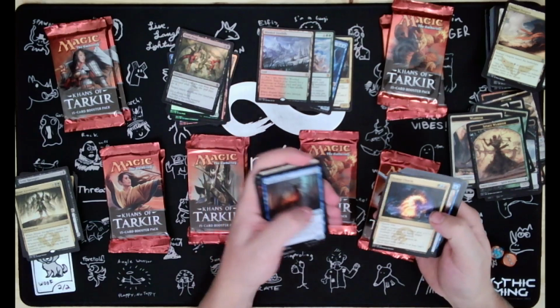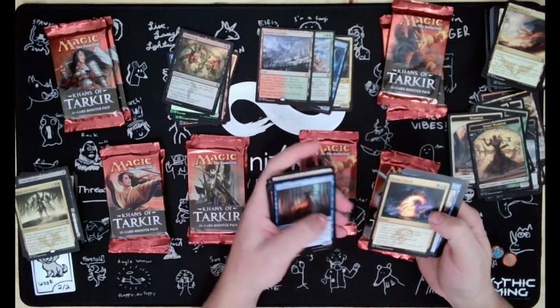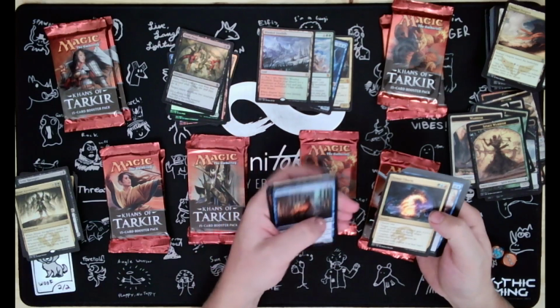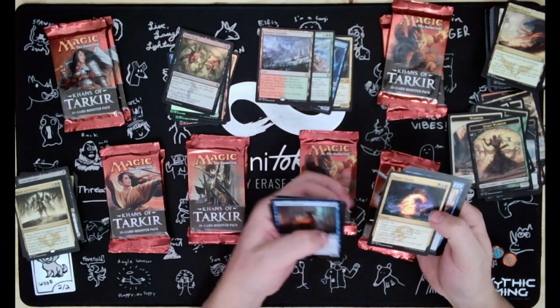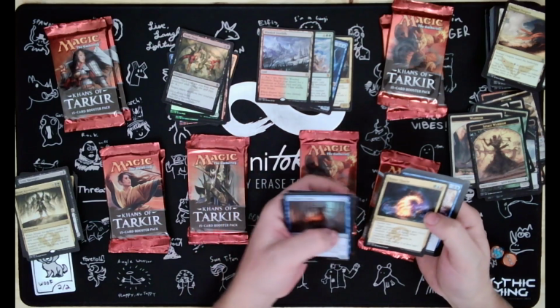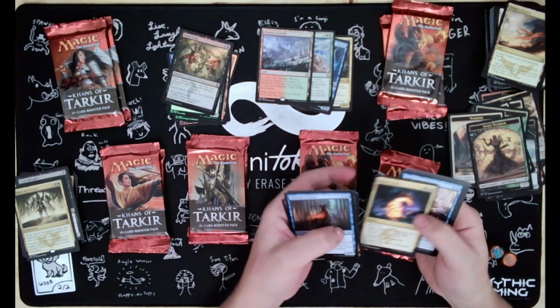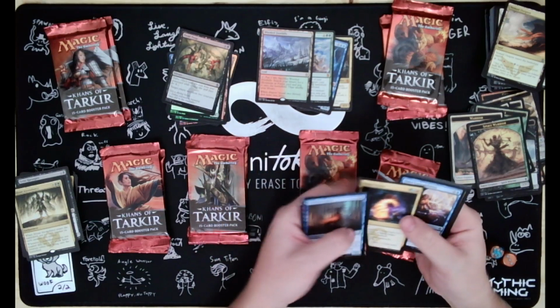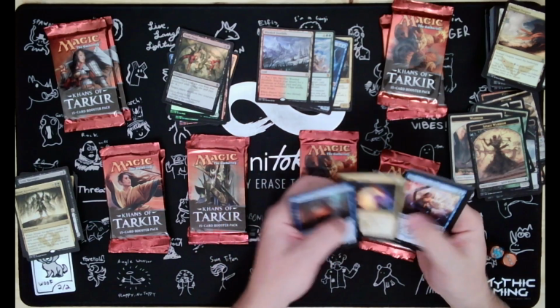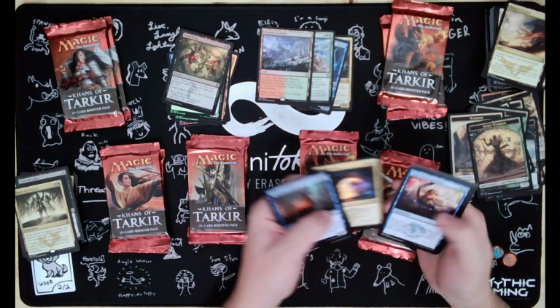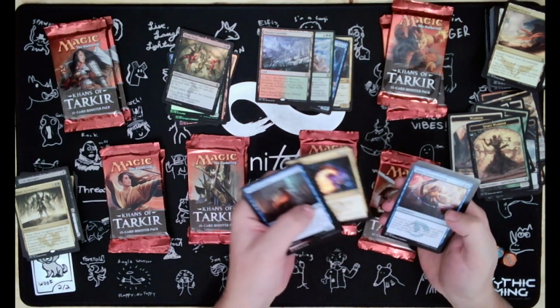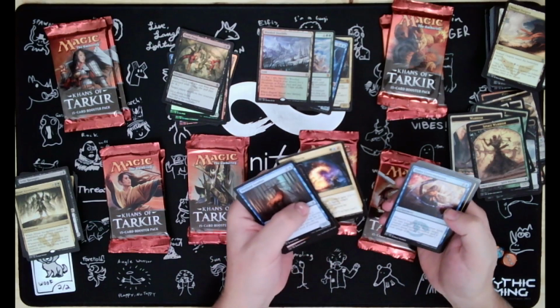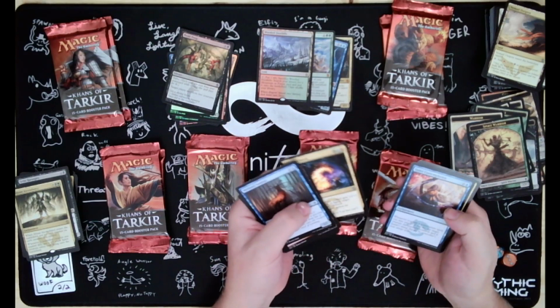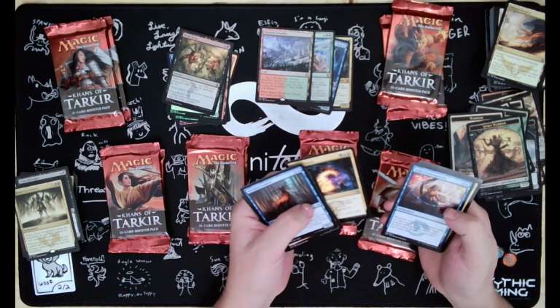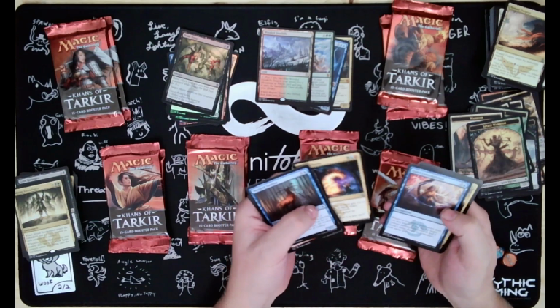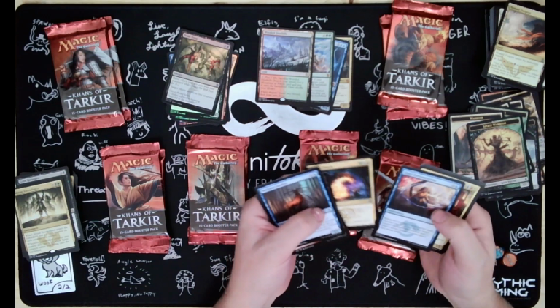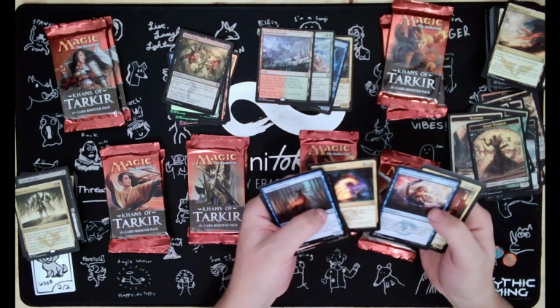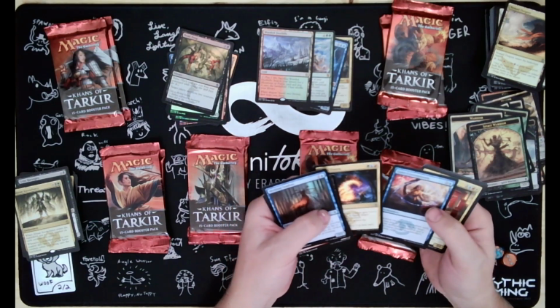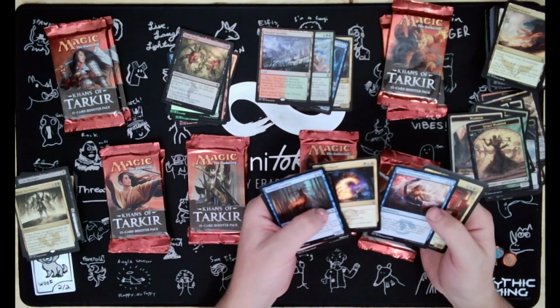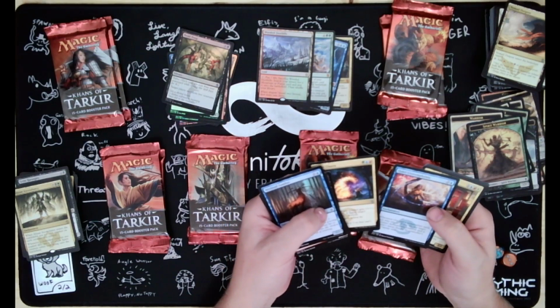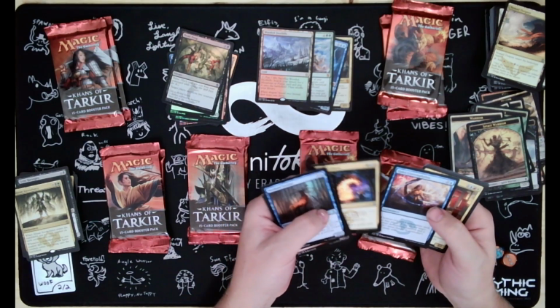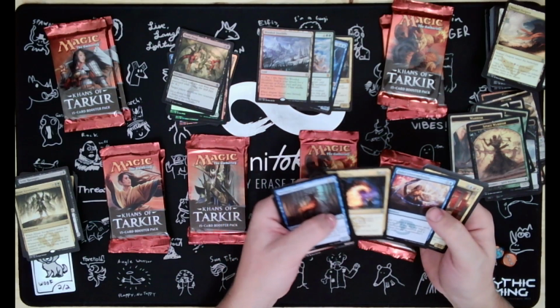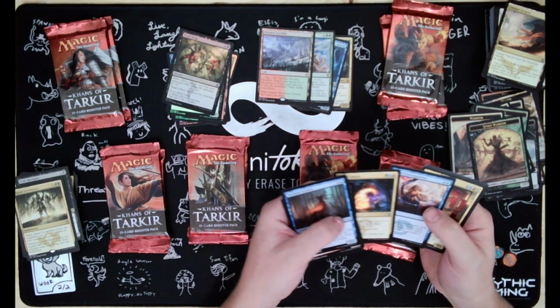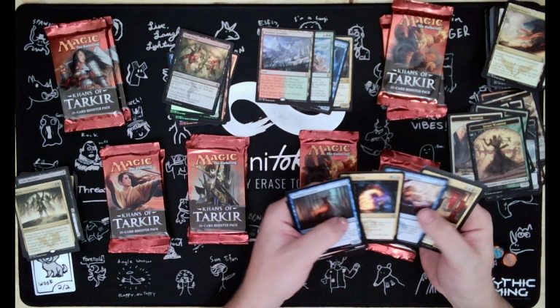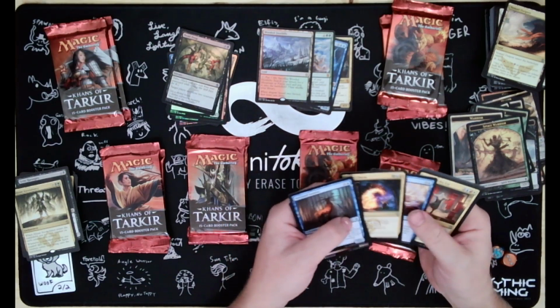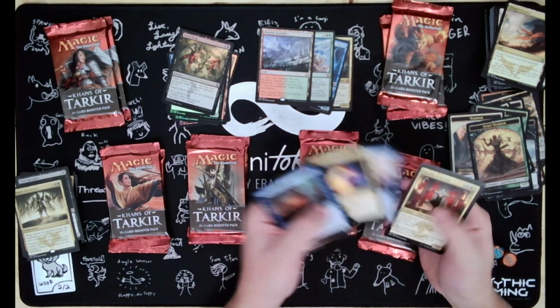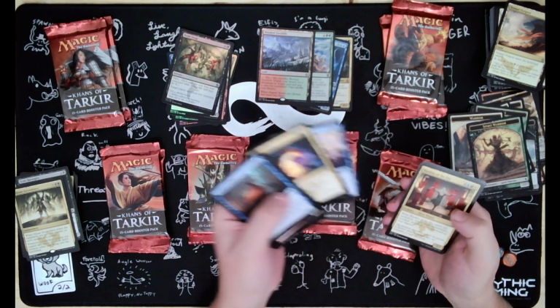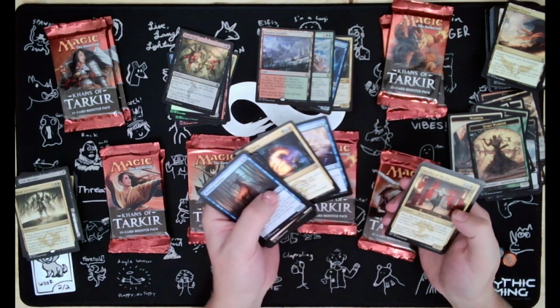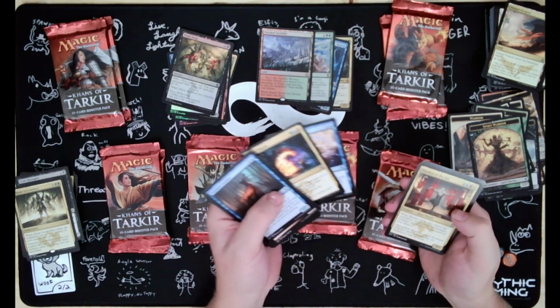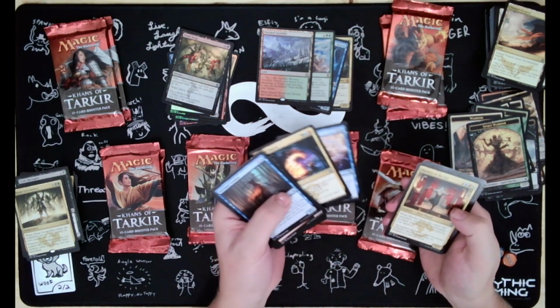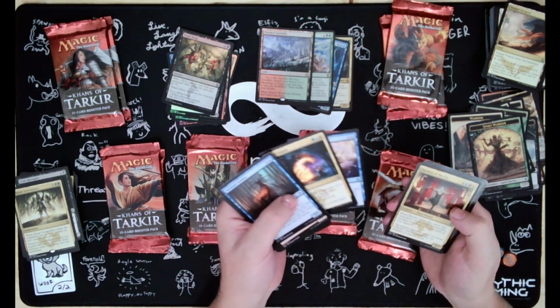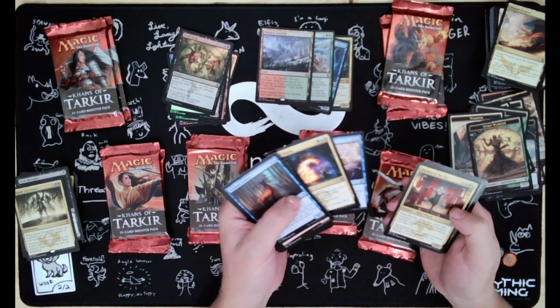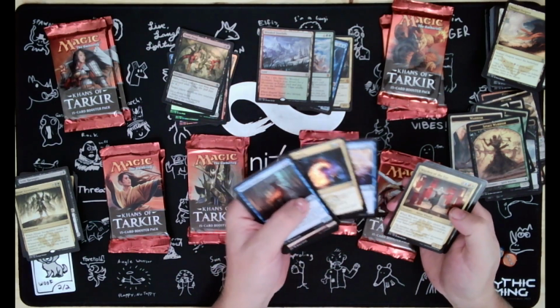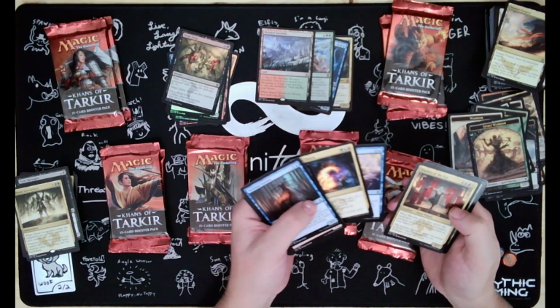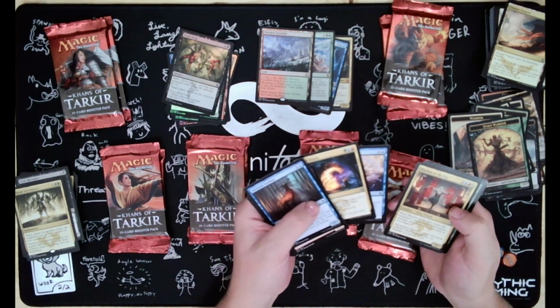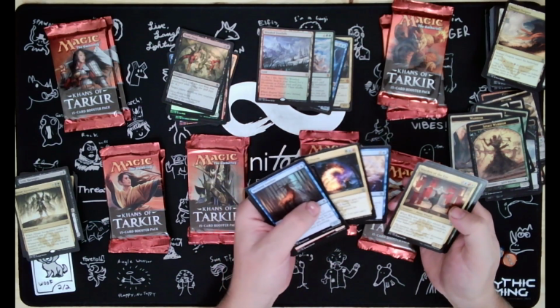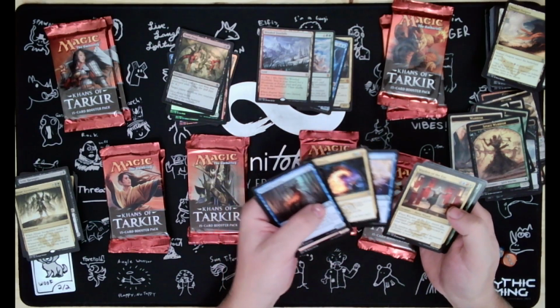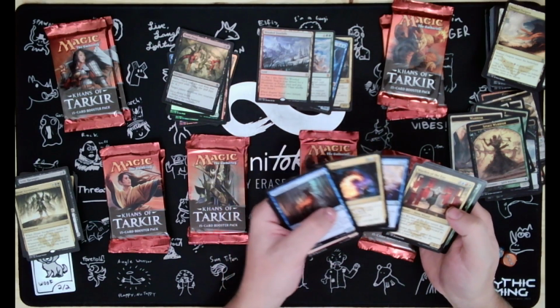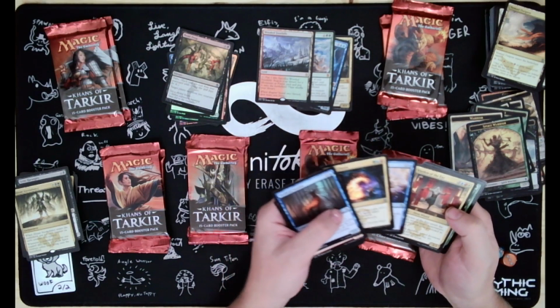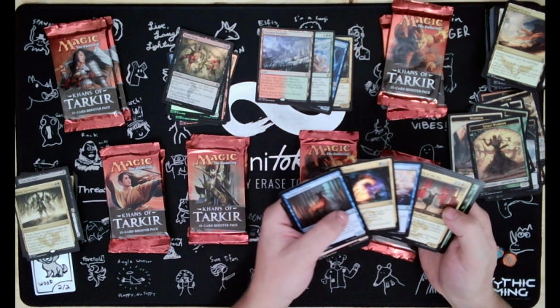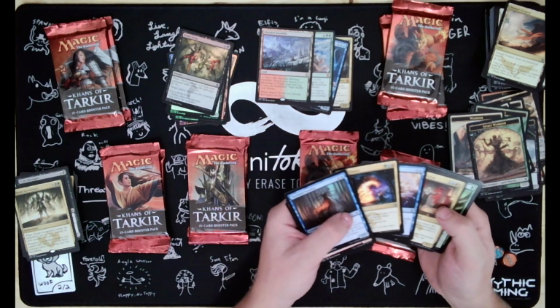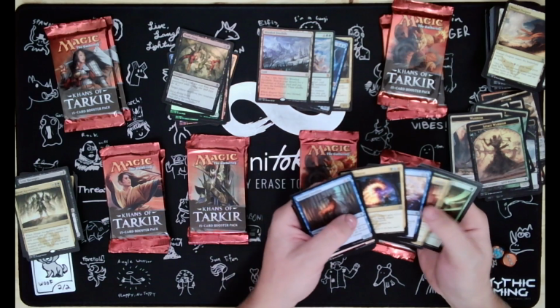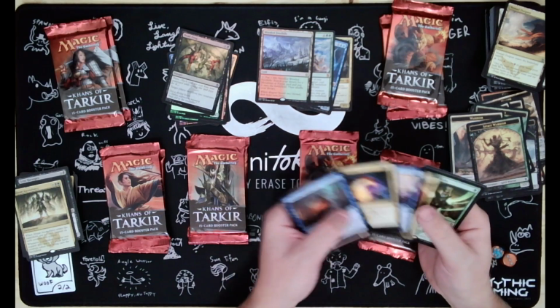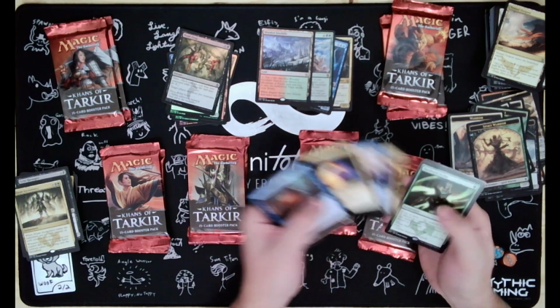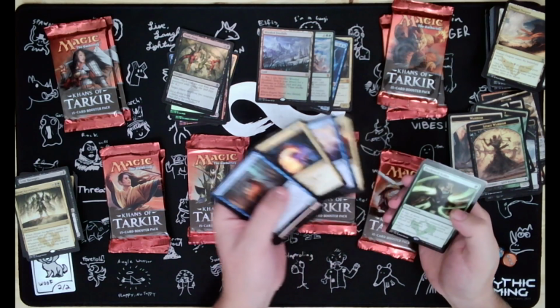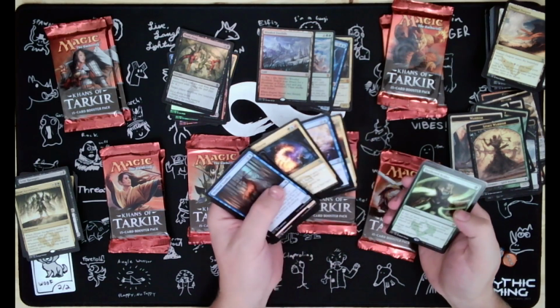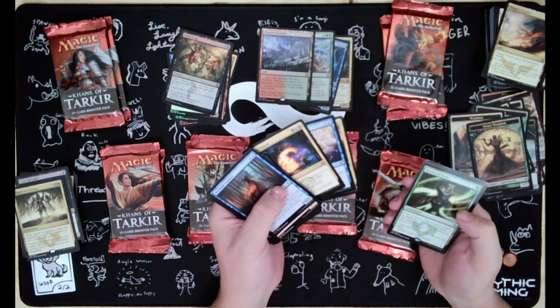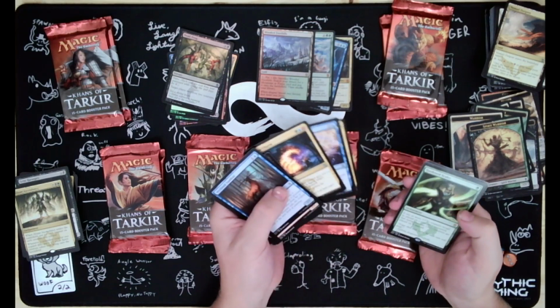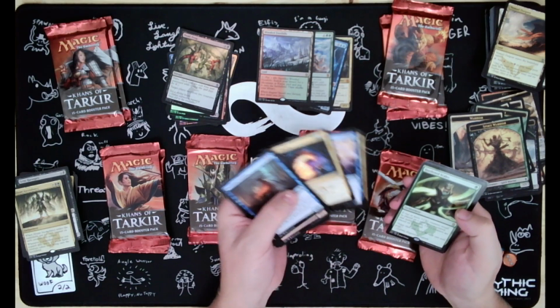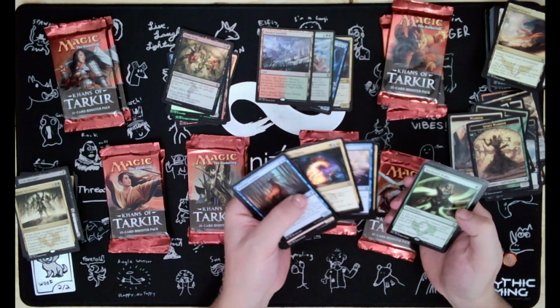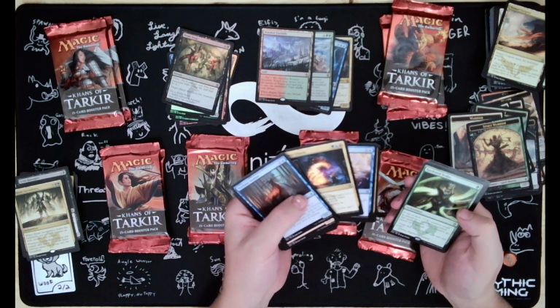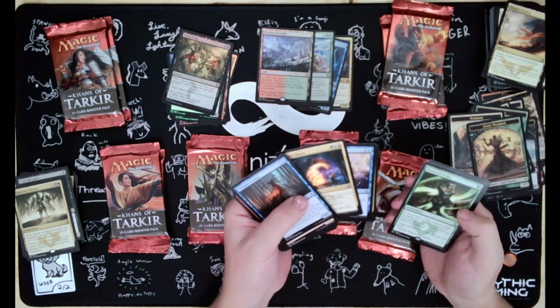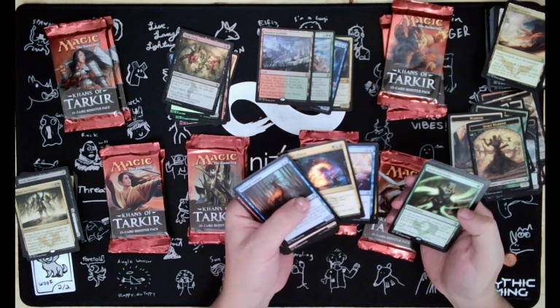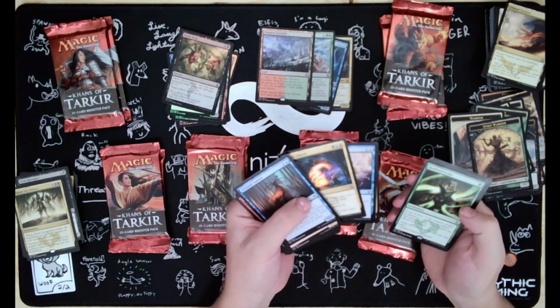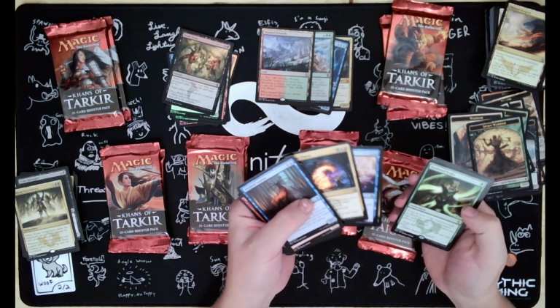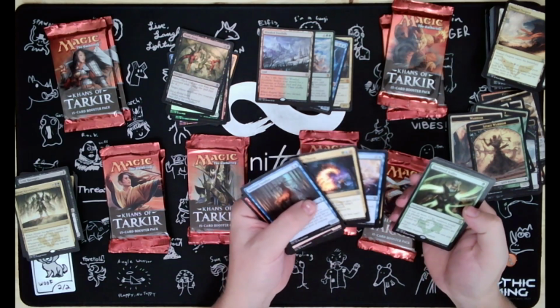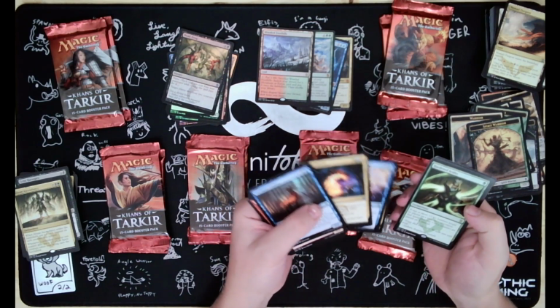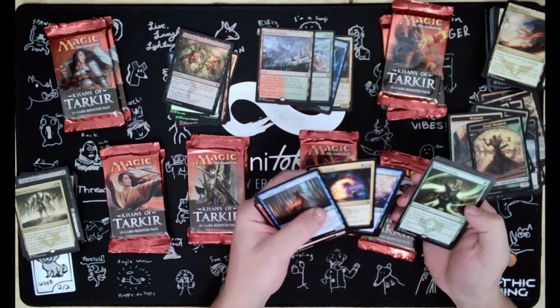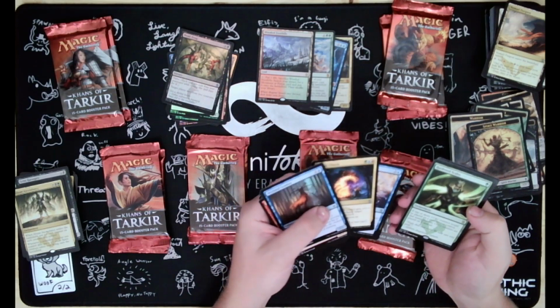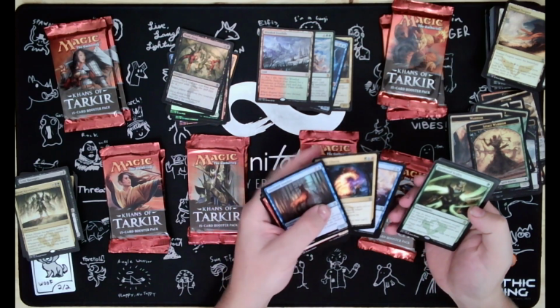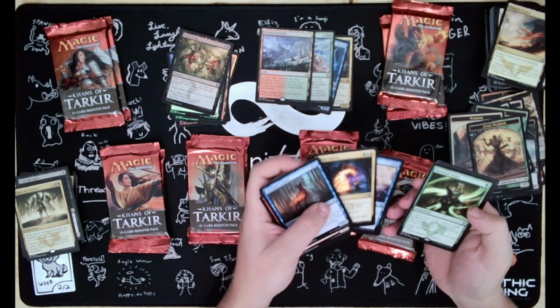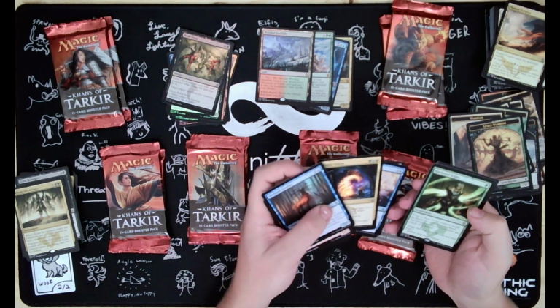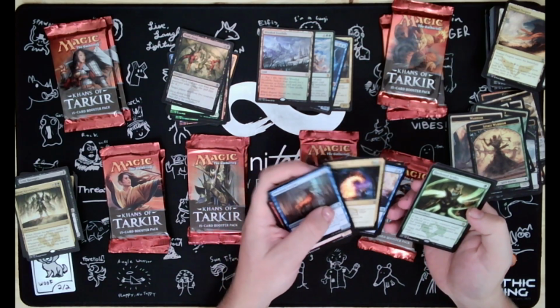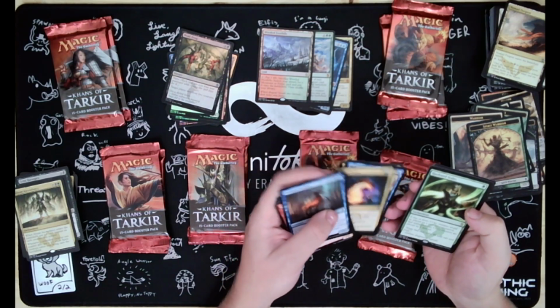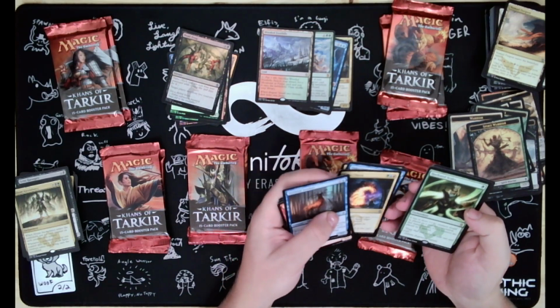Tamer Child, Quiet Contemplation, Warden of the Eye, Hardened Scales - that's a good card.